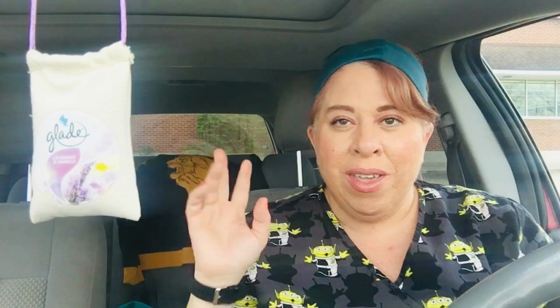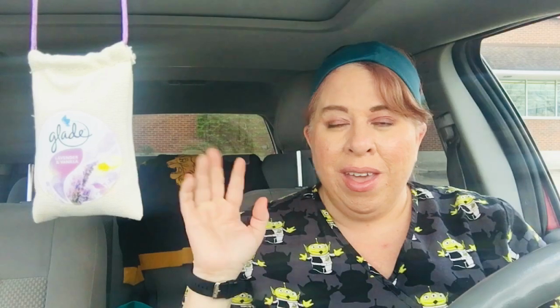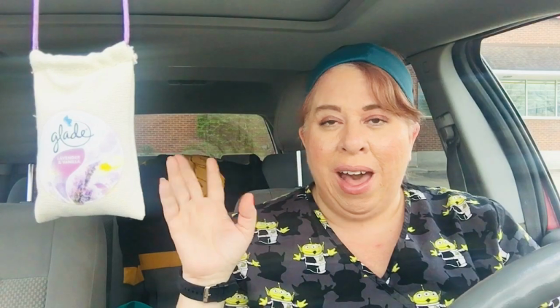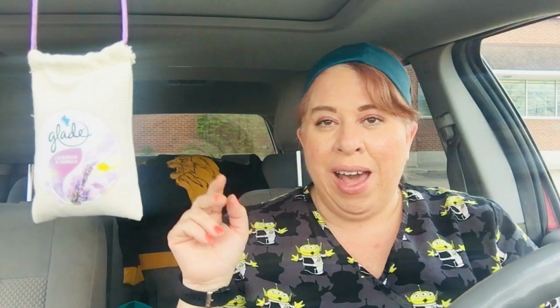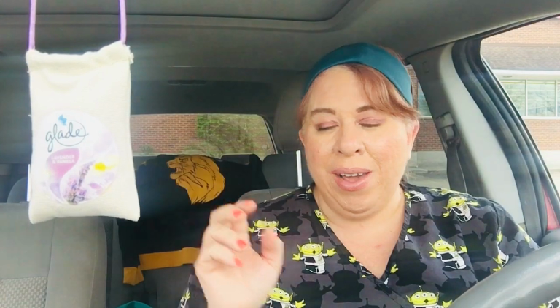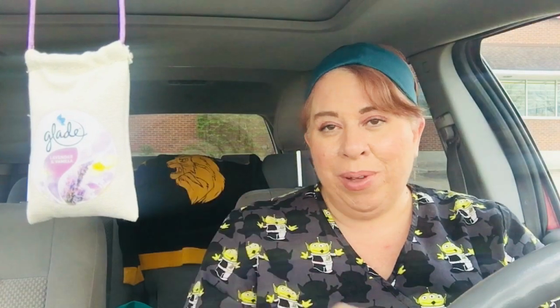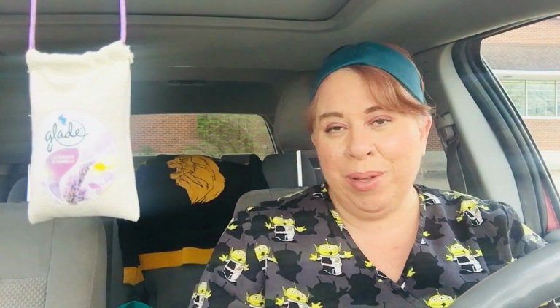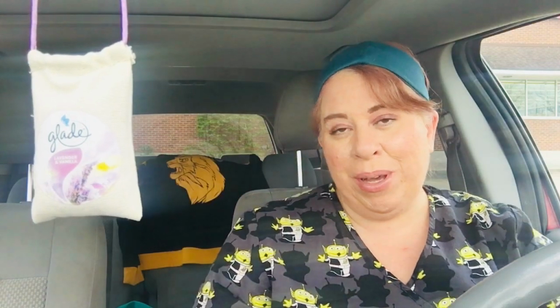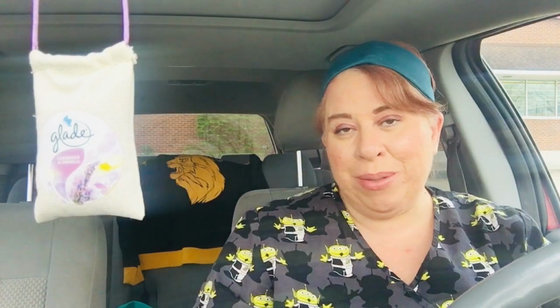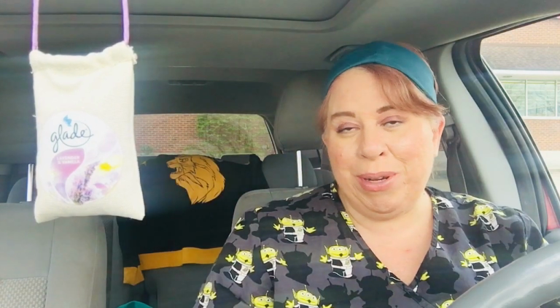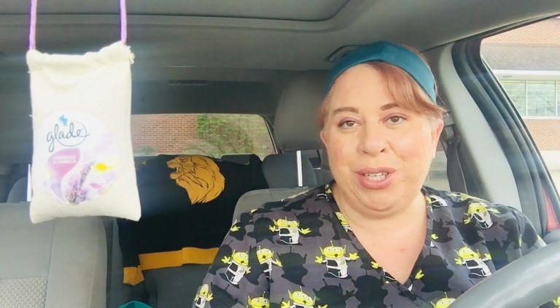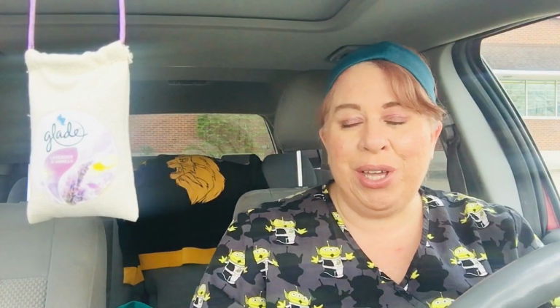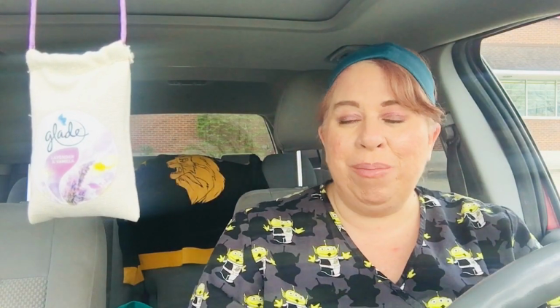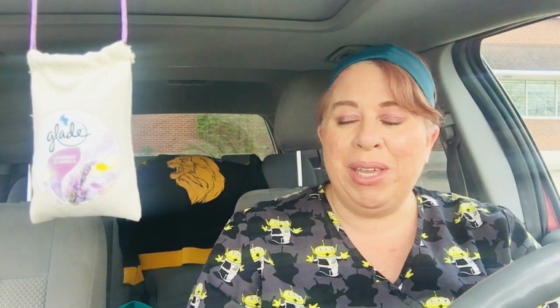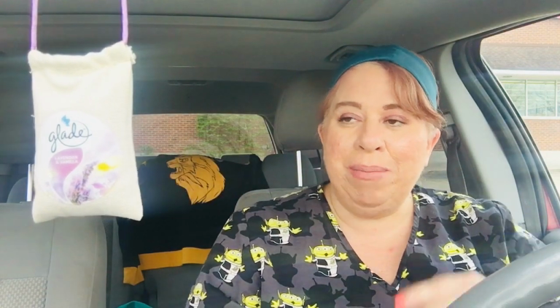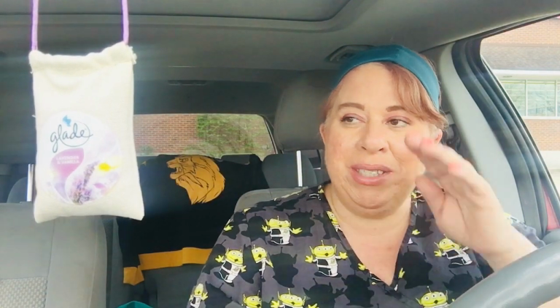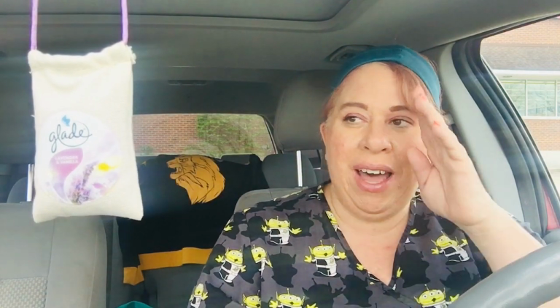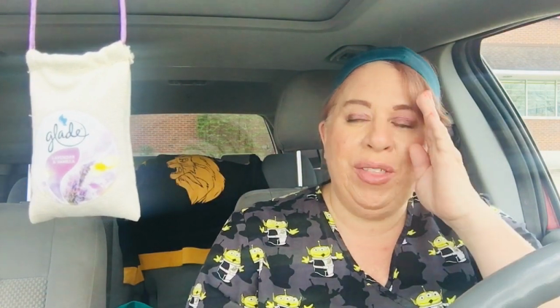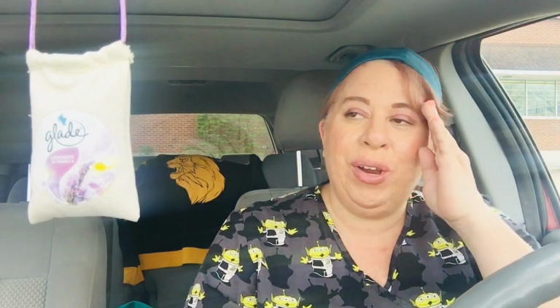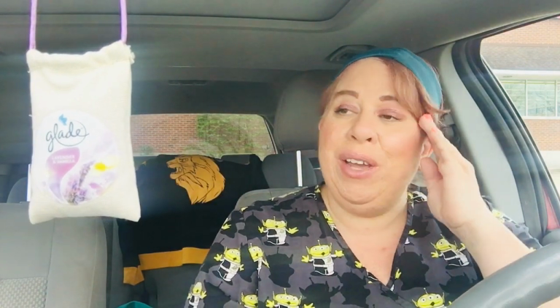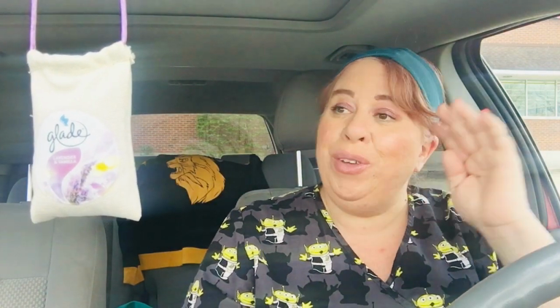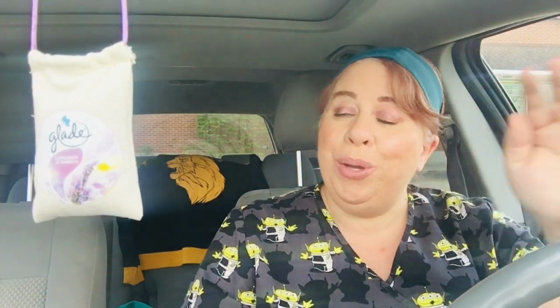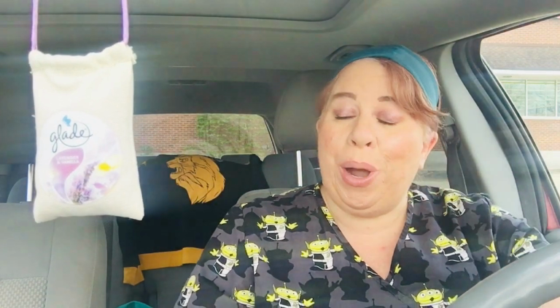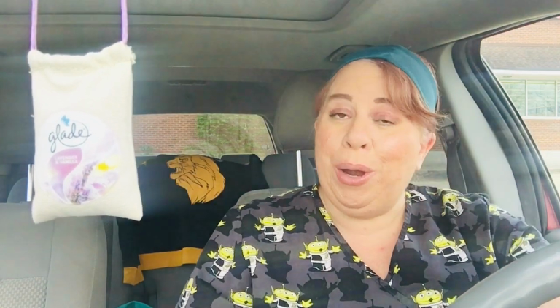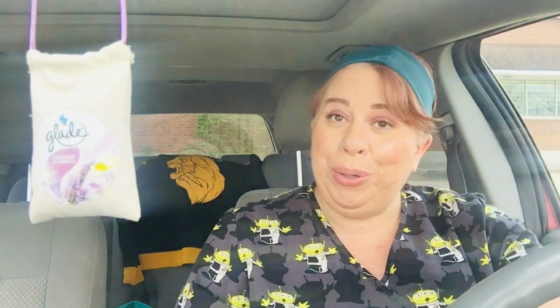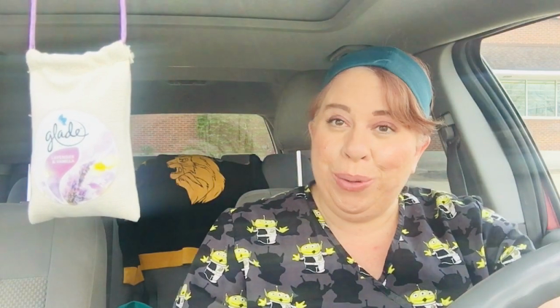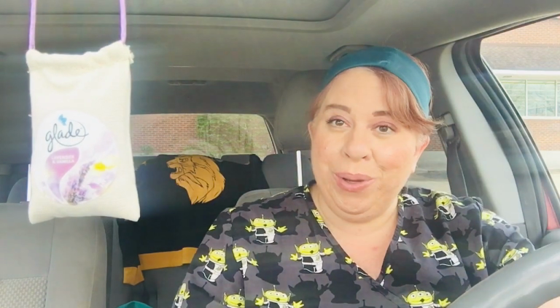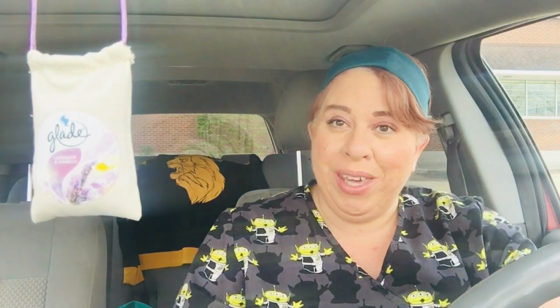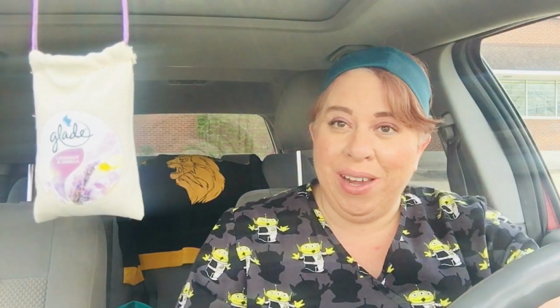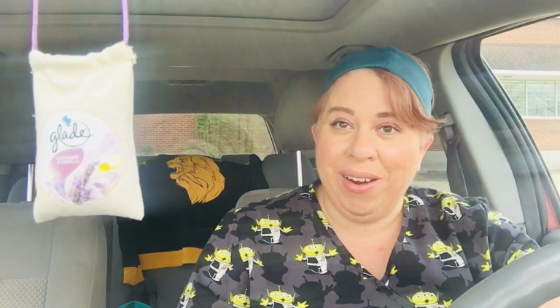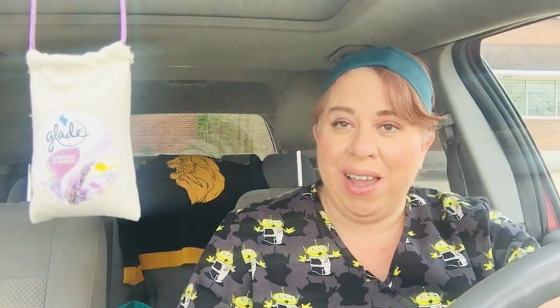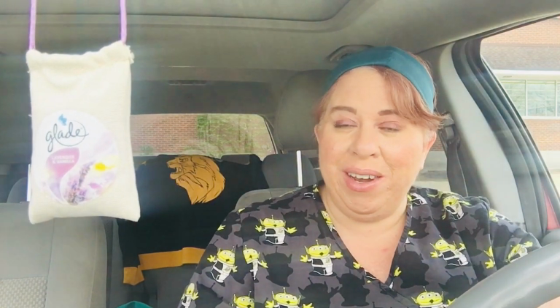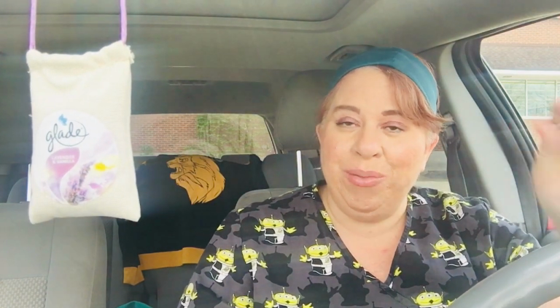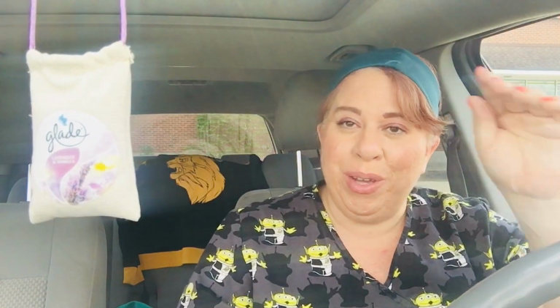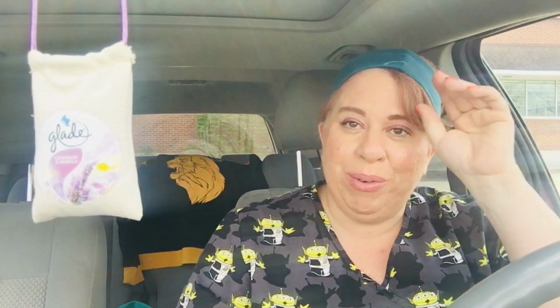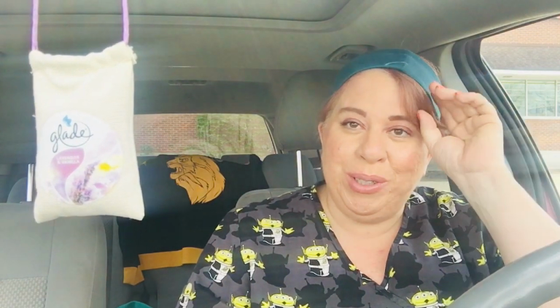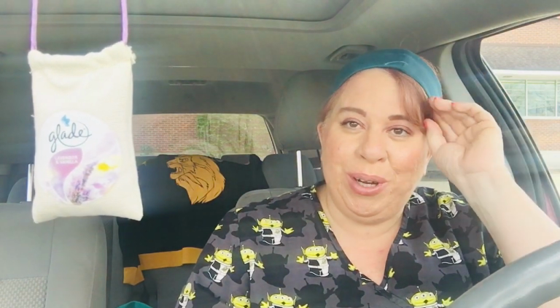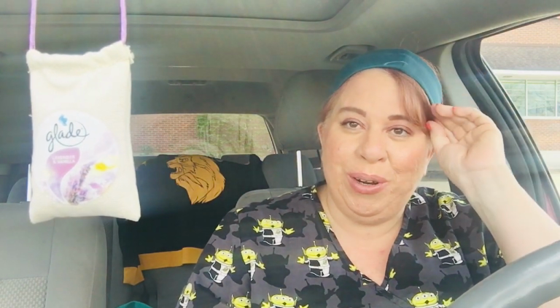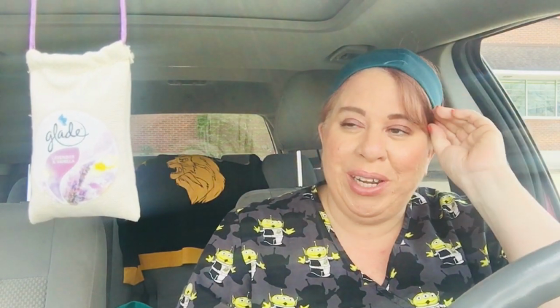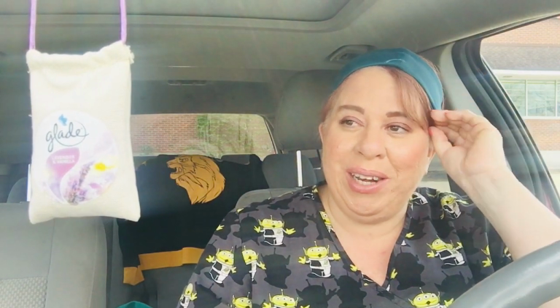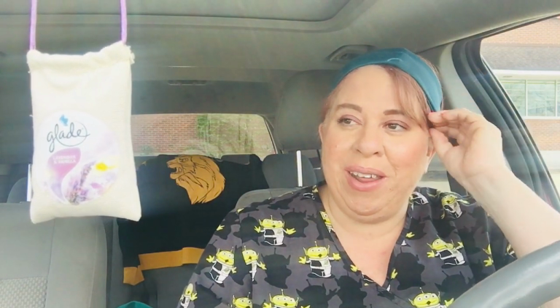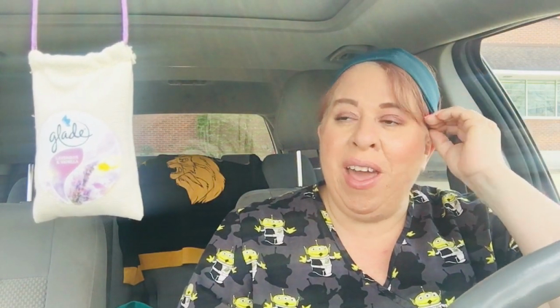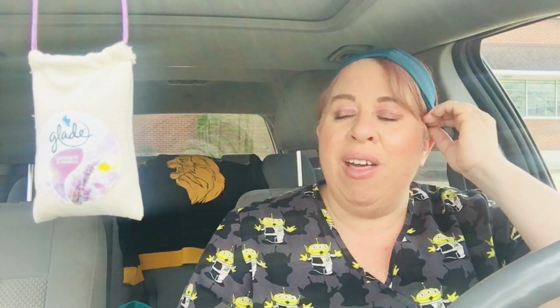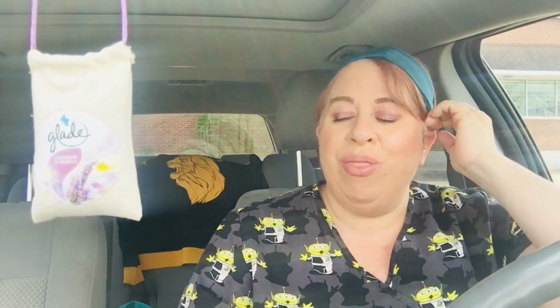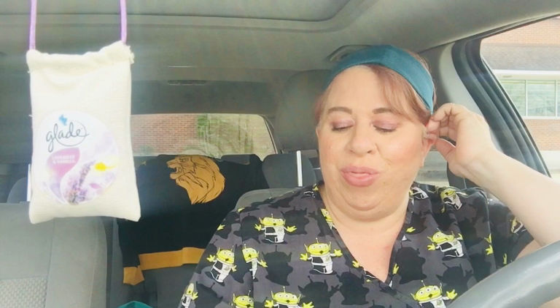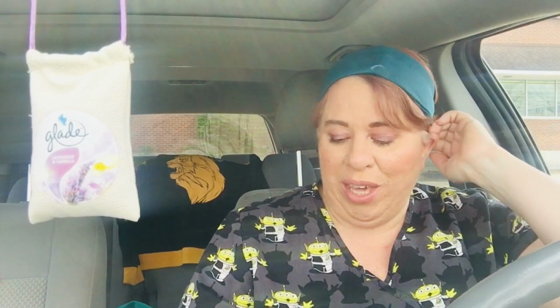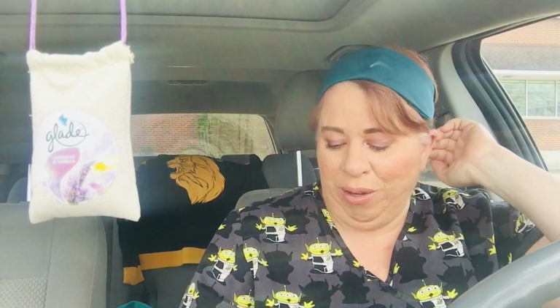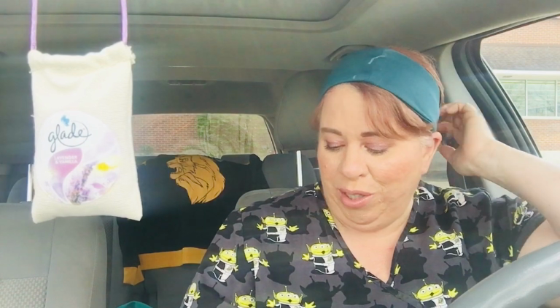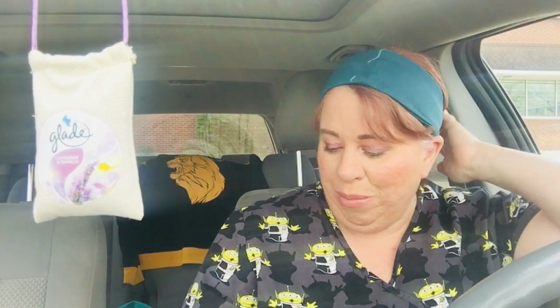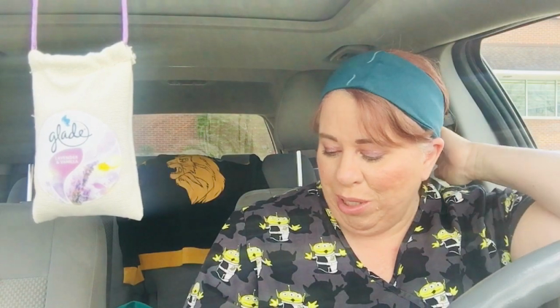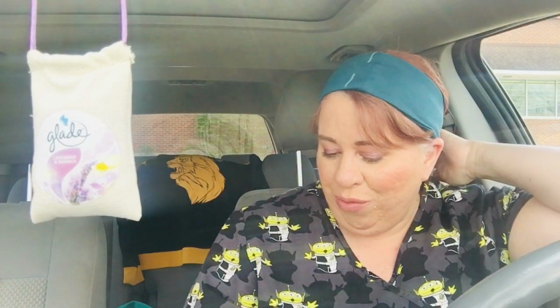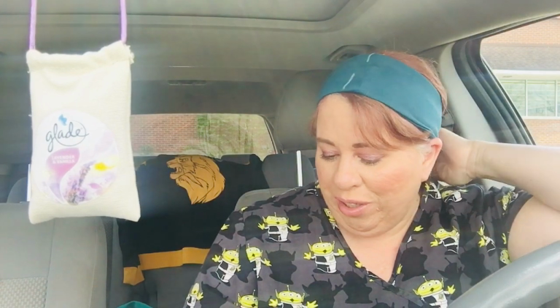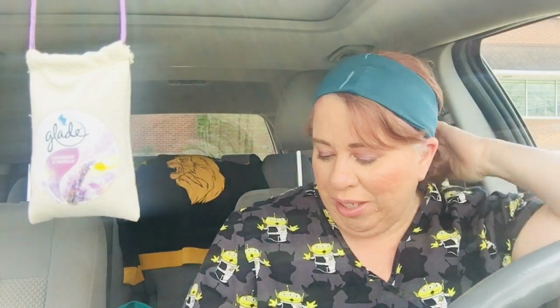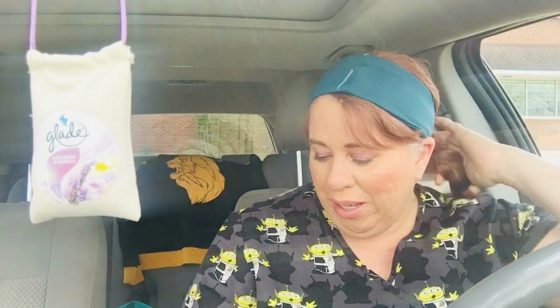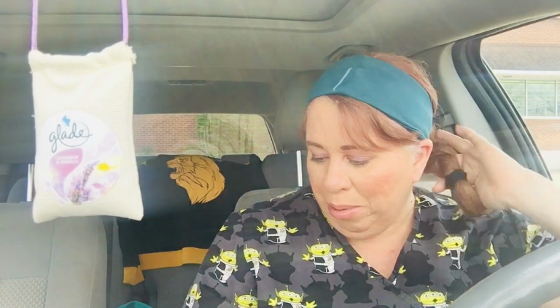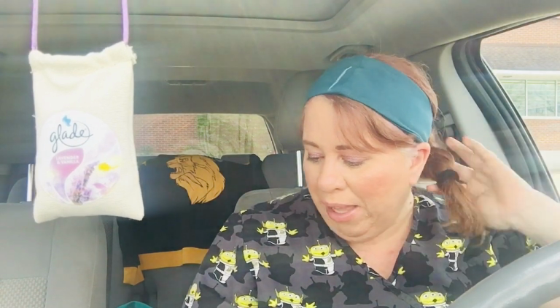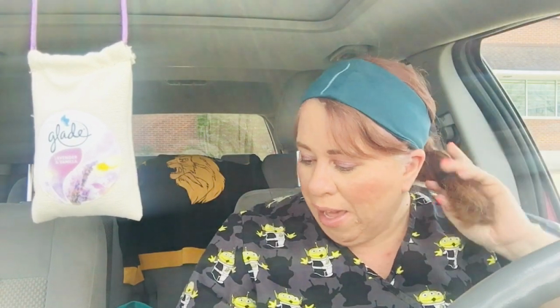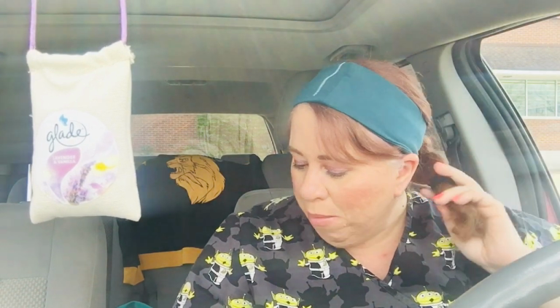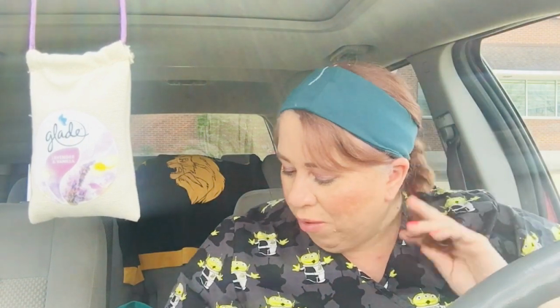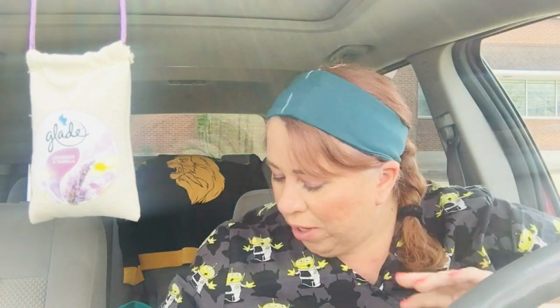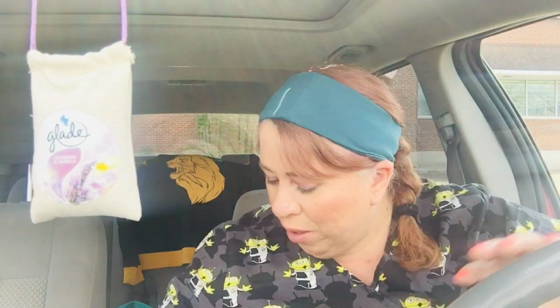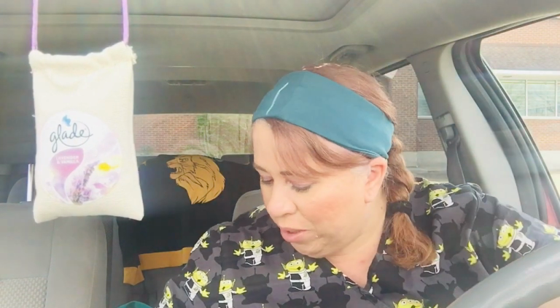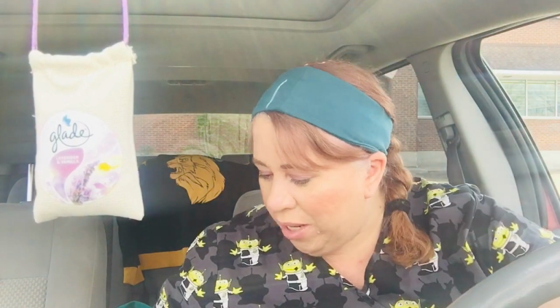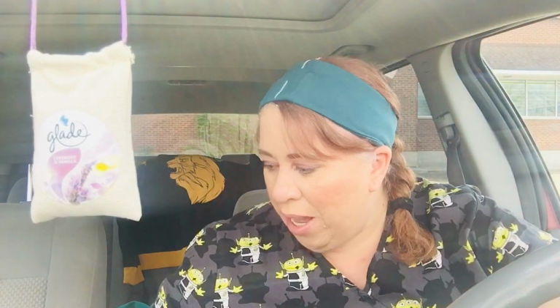Hi, welcome back to my channel. My name is Heather. If you are new here, and if you're returning, thank you so much for clicking play on my video today.